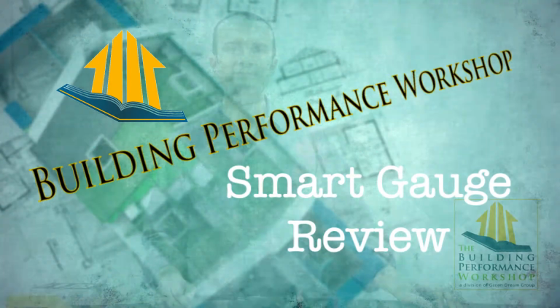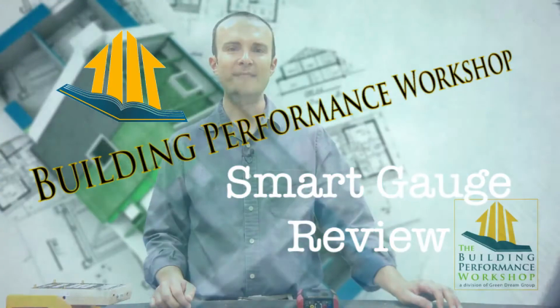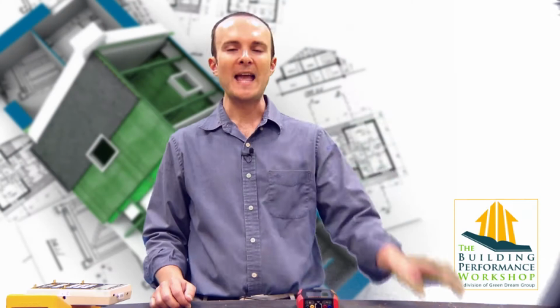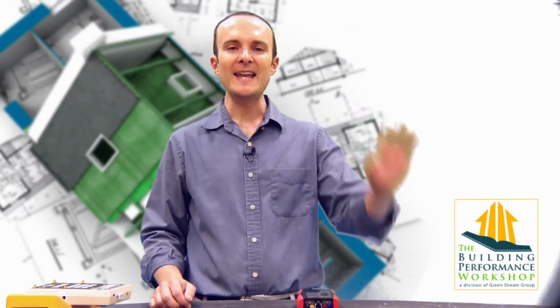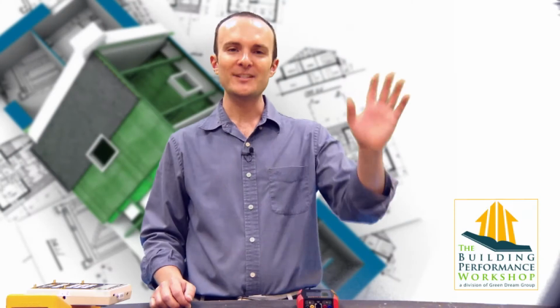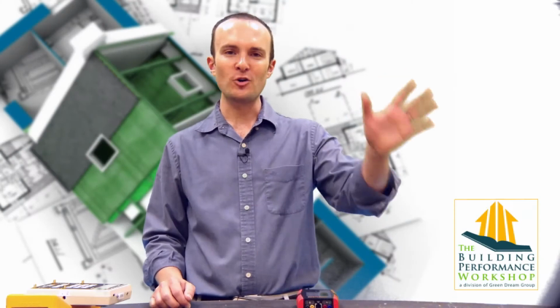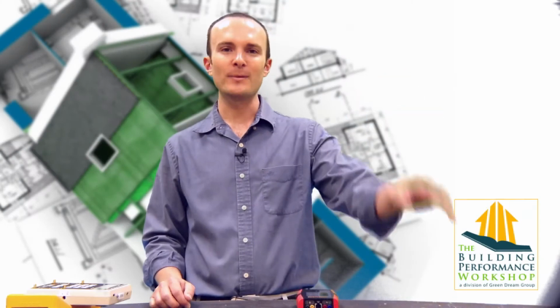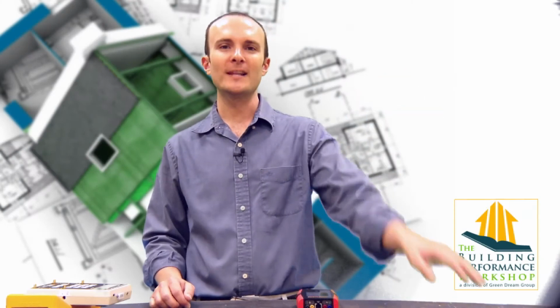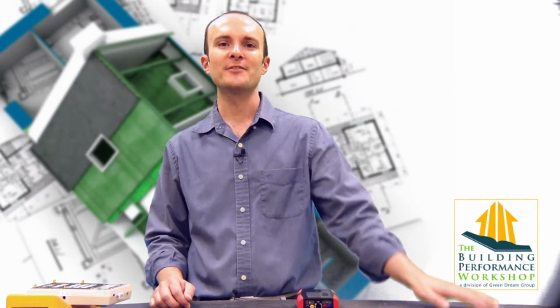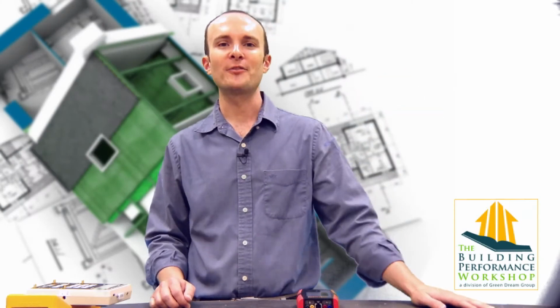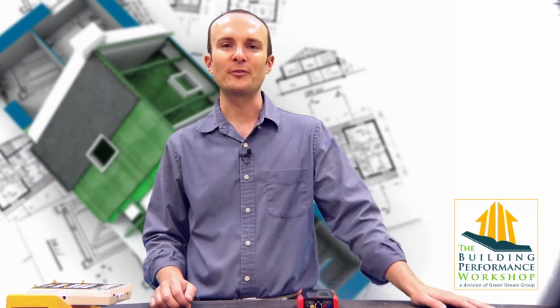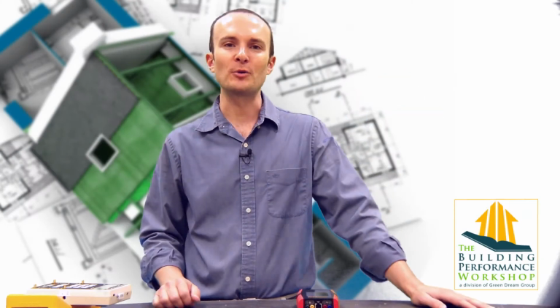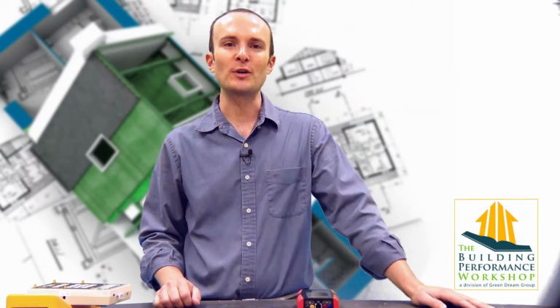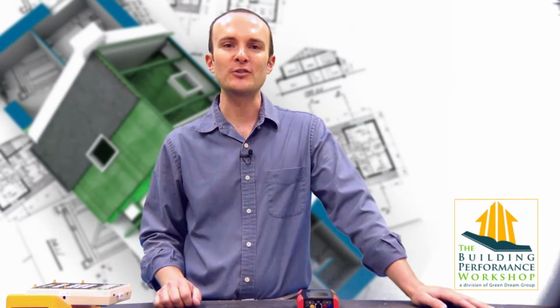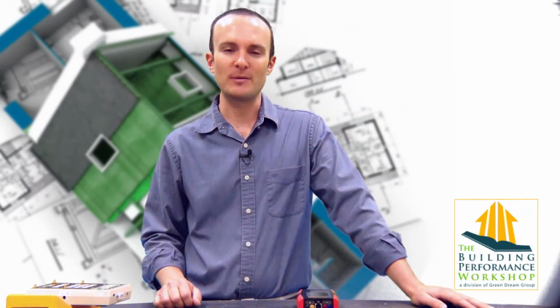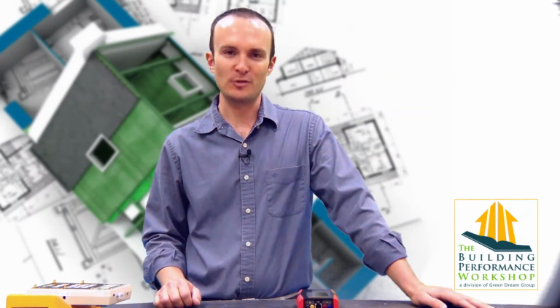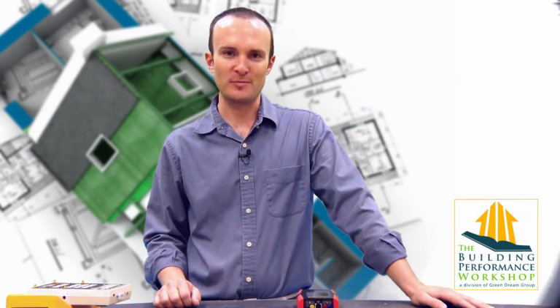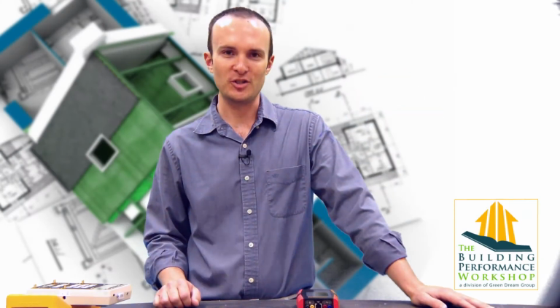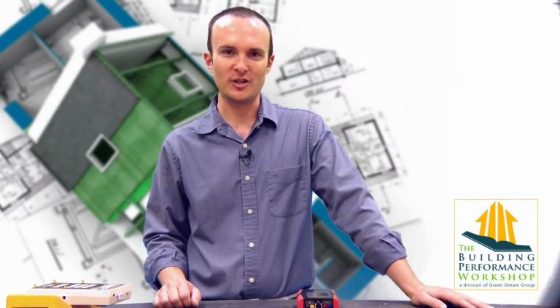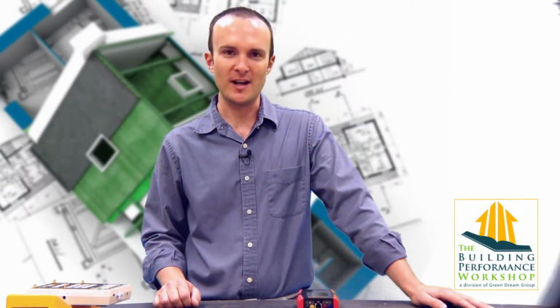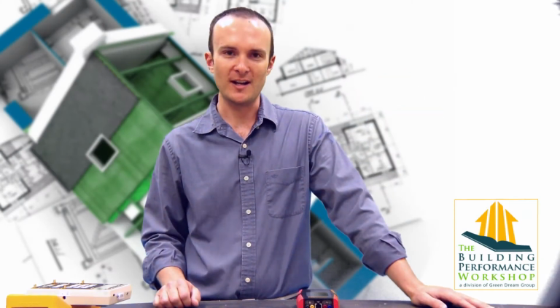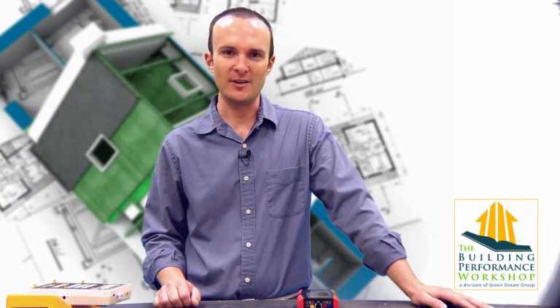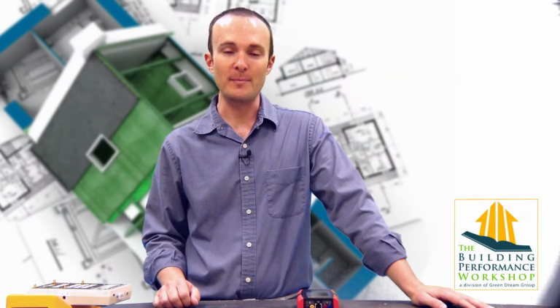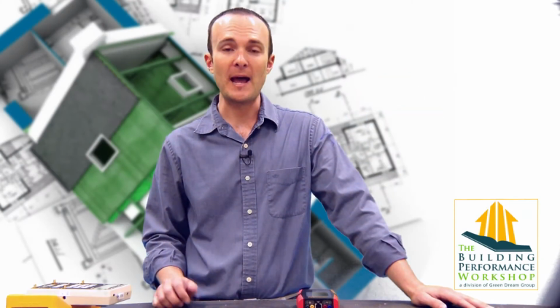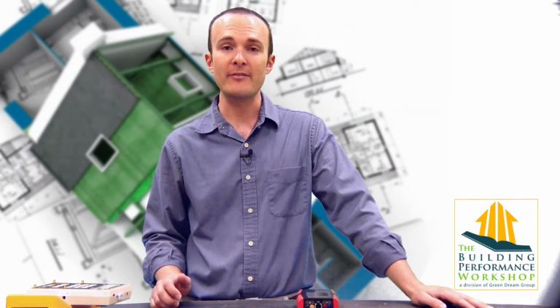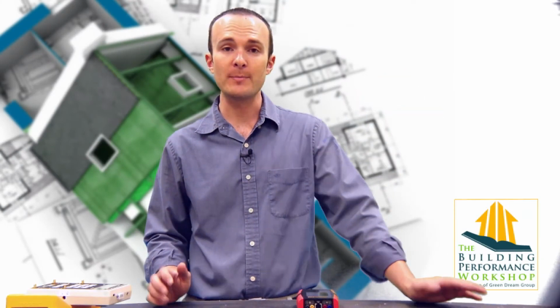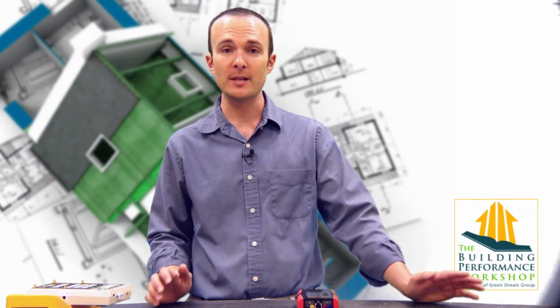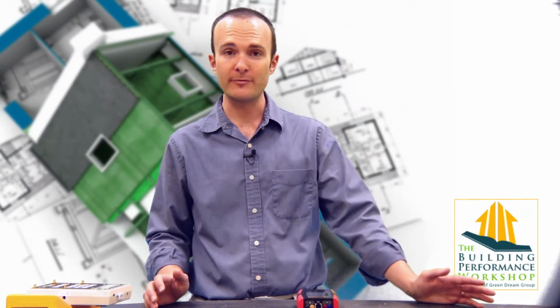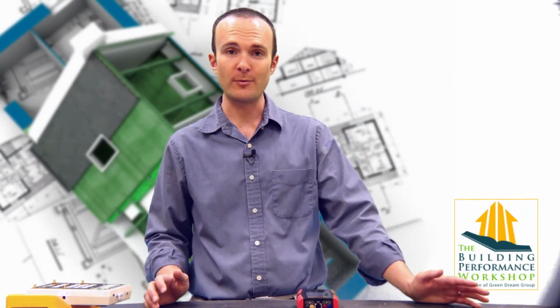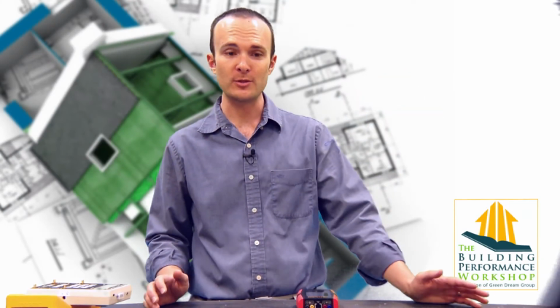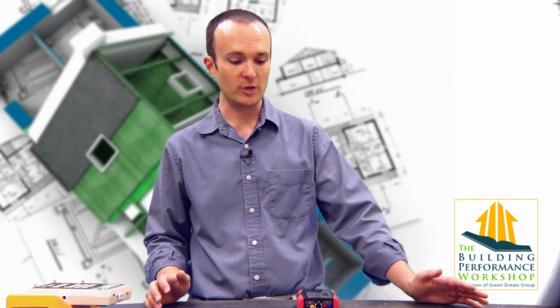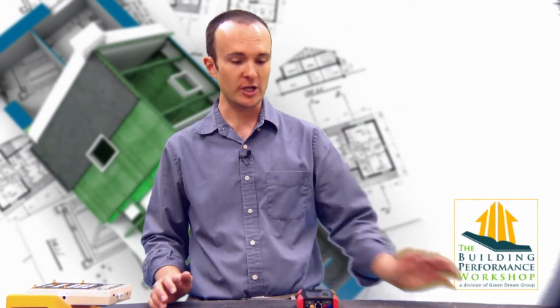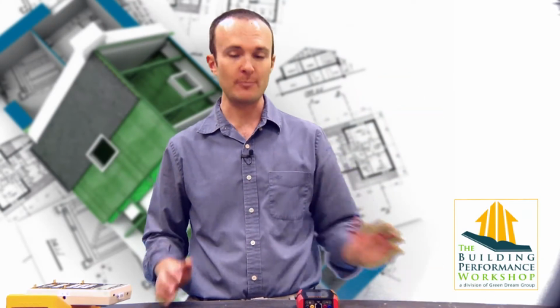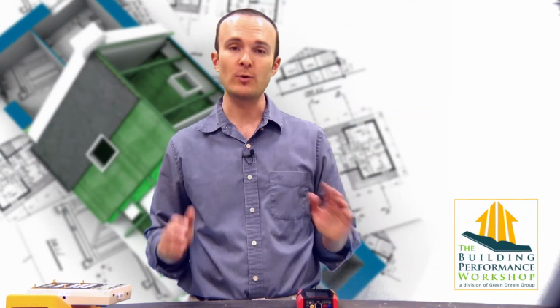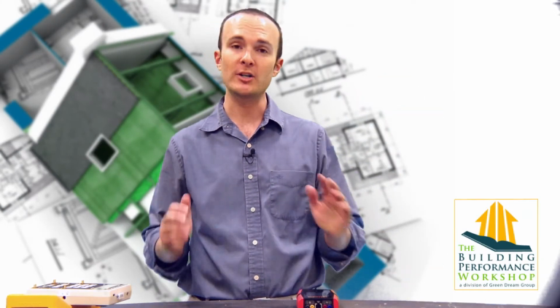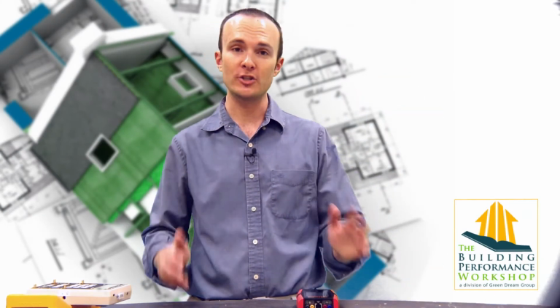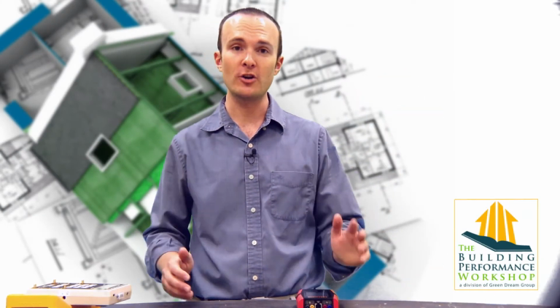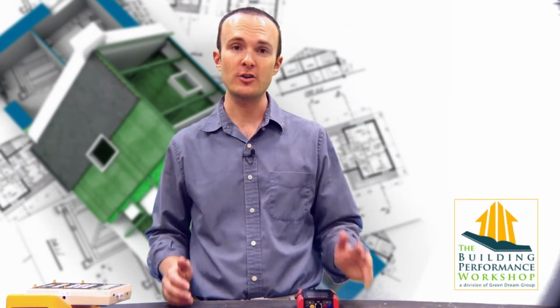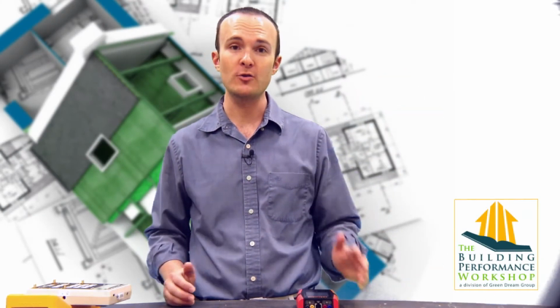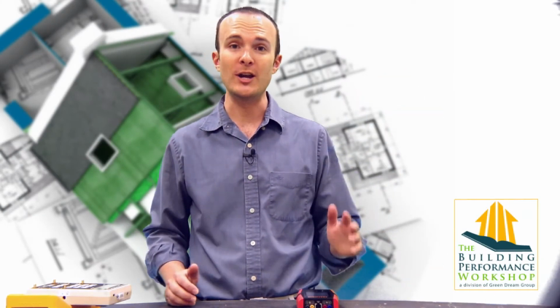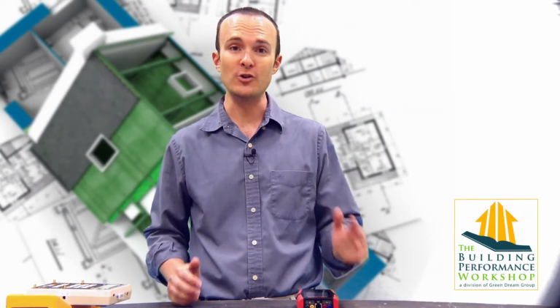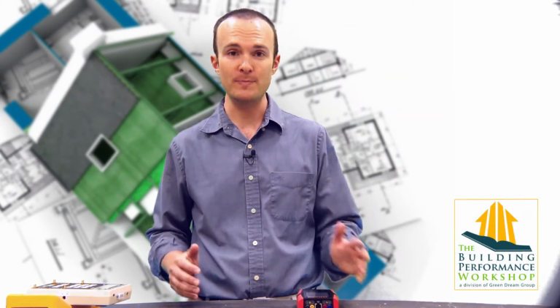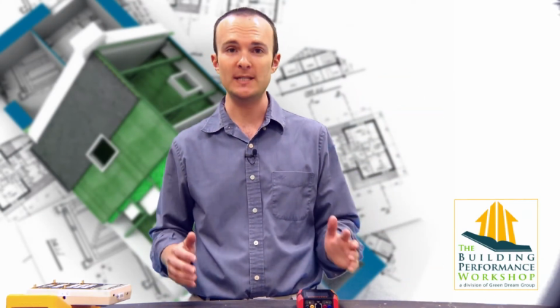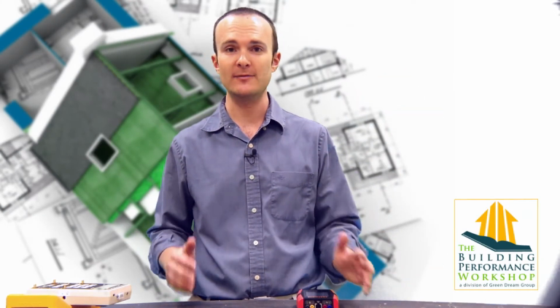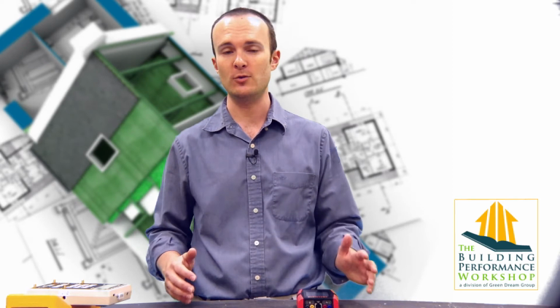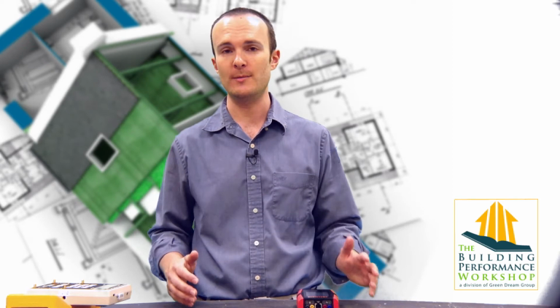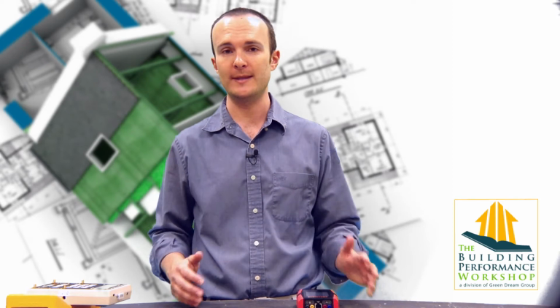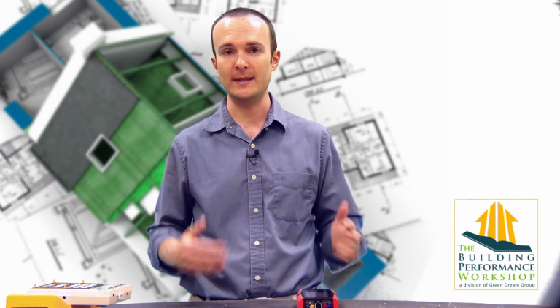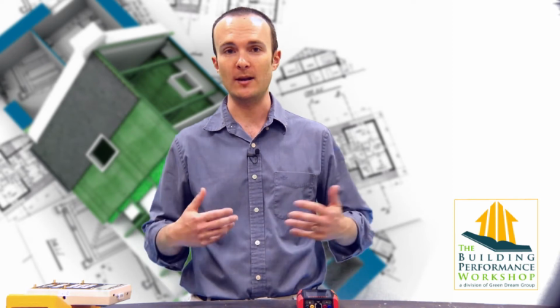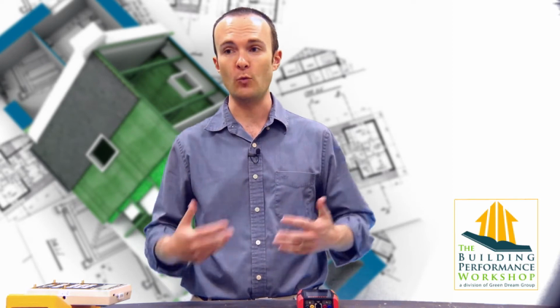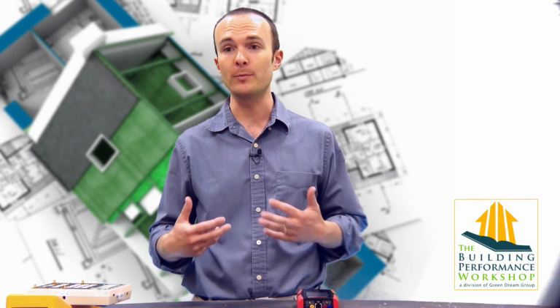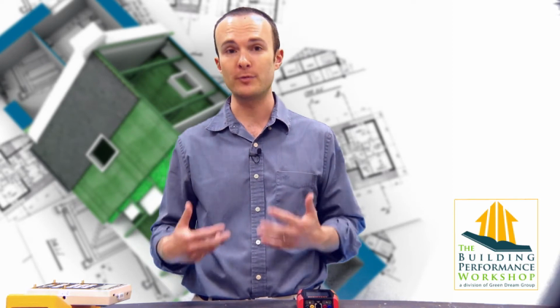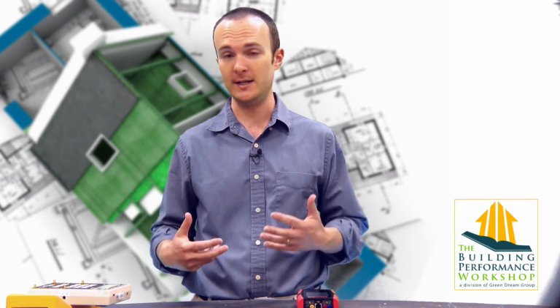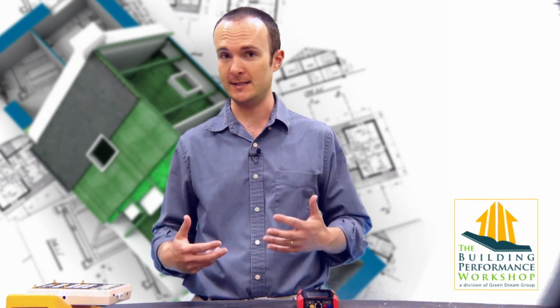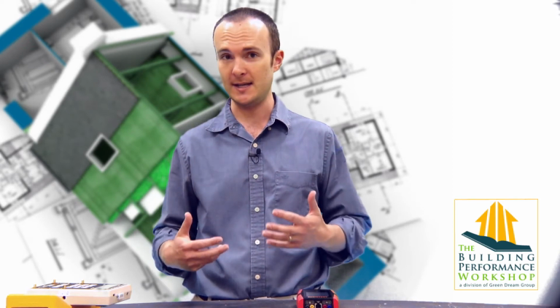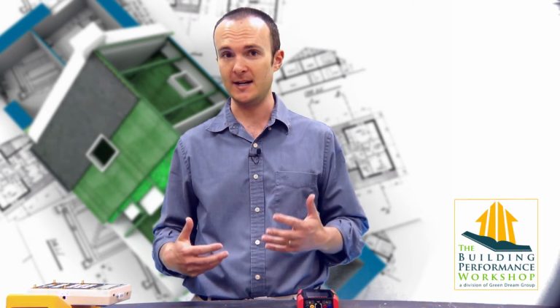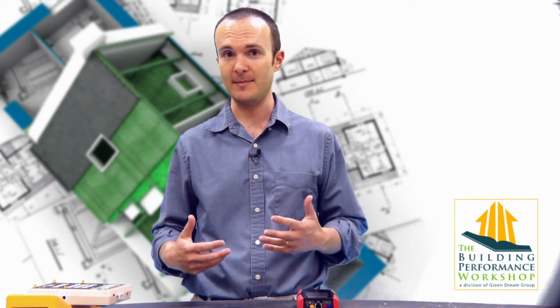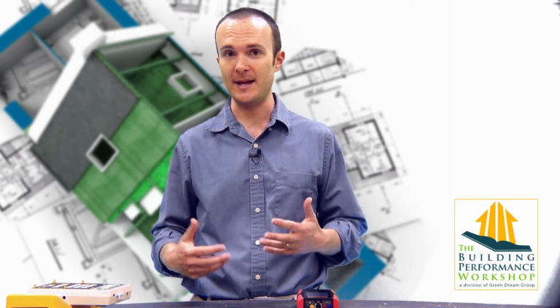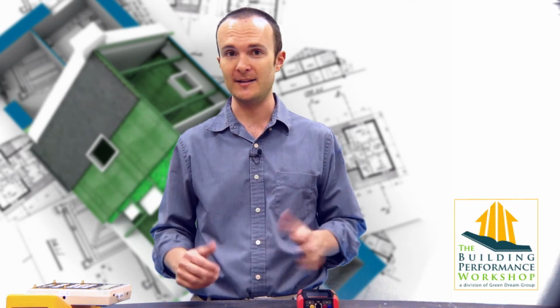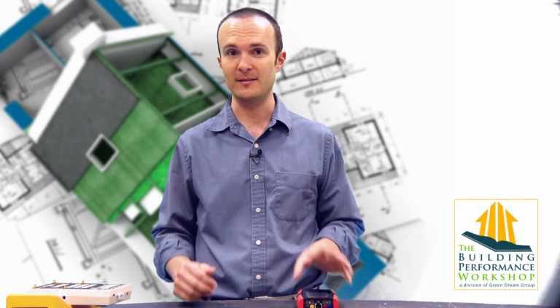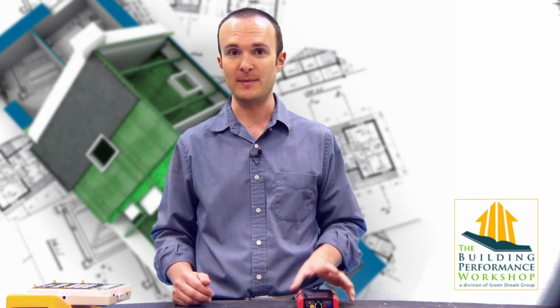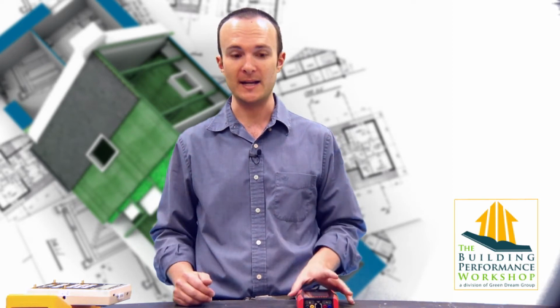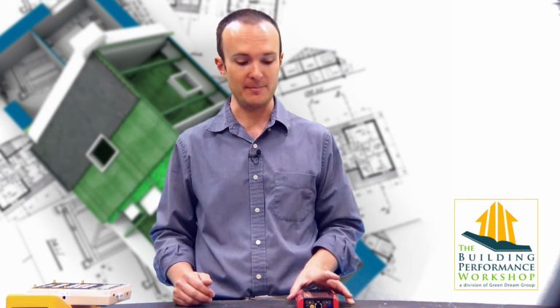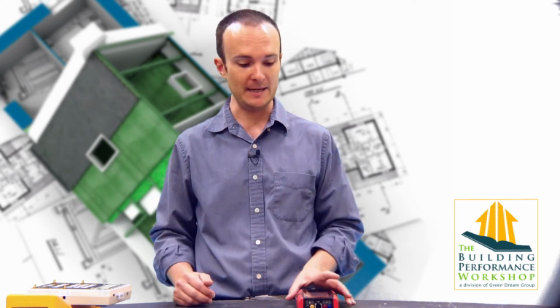Hey, it's Corbett Lunsford from Green Green Group in Chicago. On behalf of the Building Performance Workshop, I want to show you a new piece of equipment that we're pretty excited about here at my company.